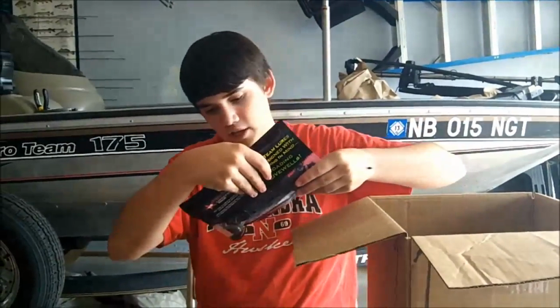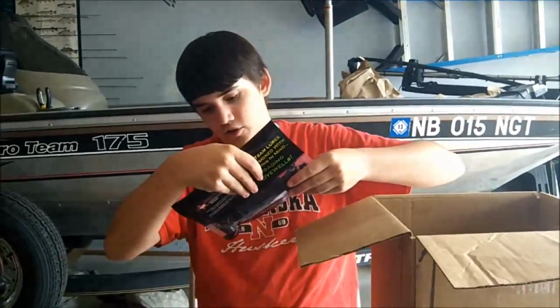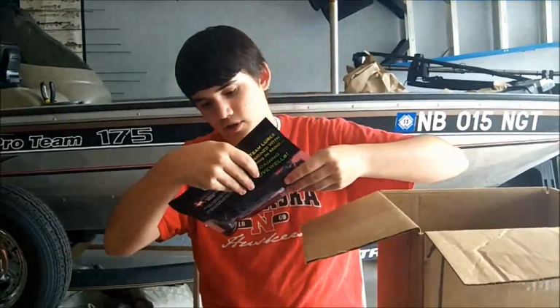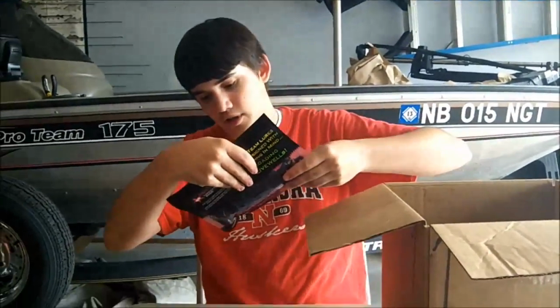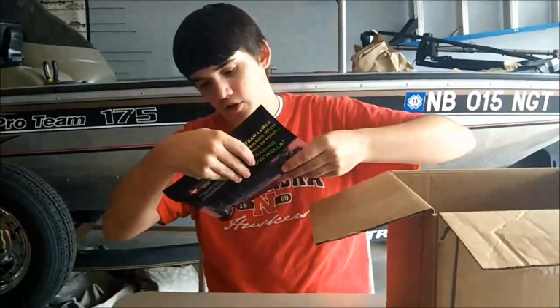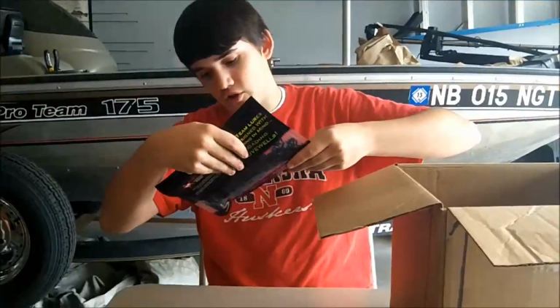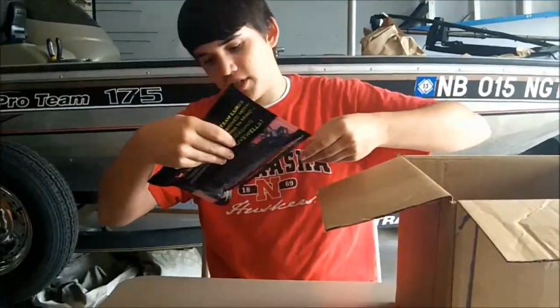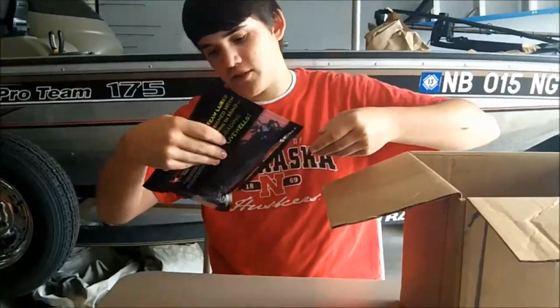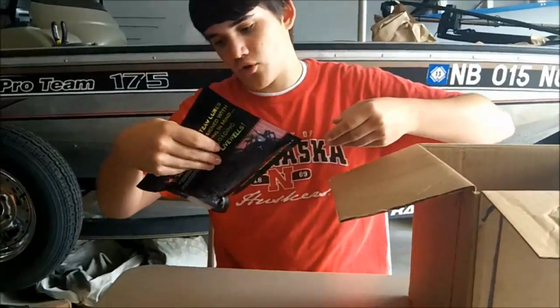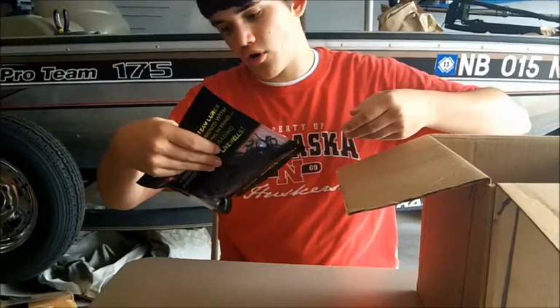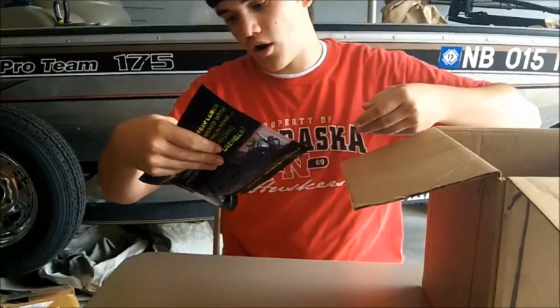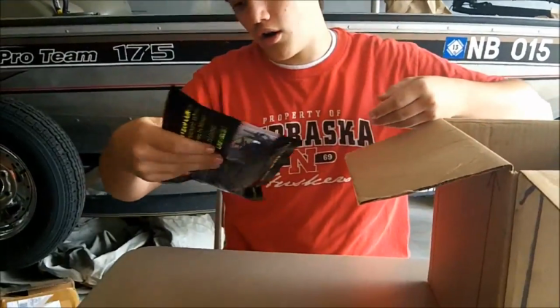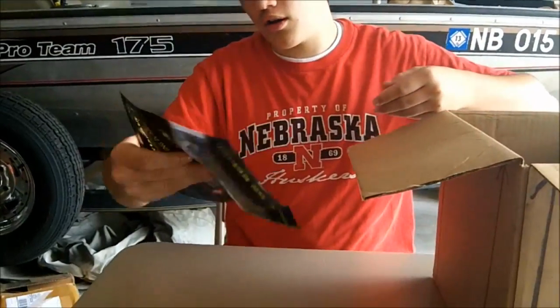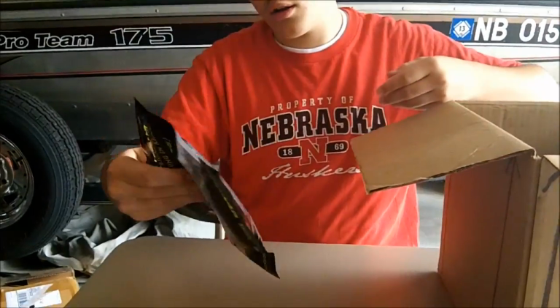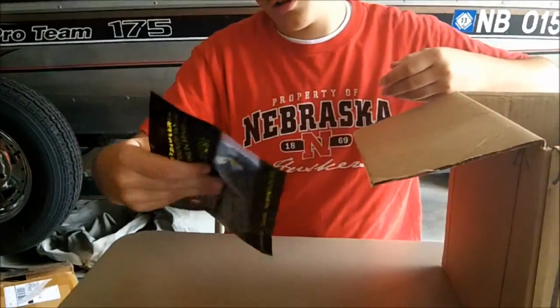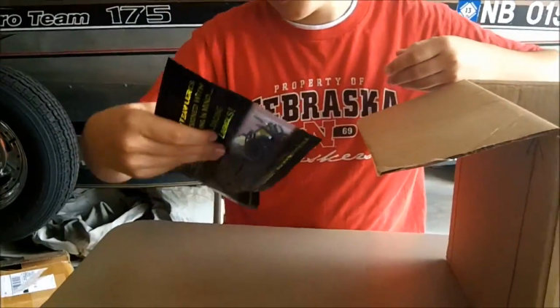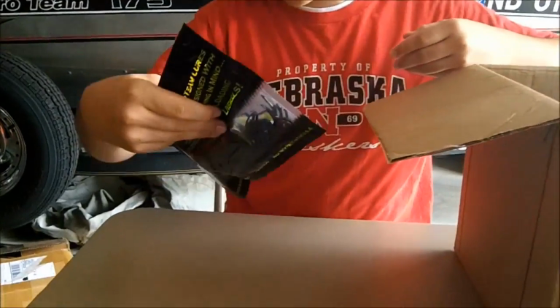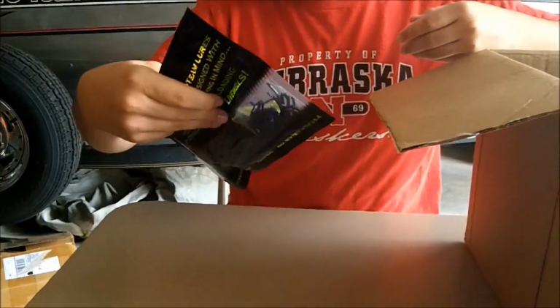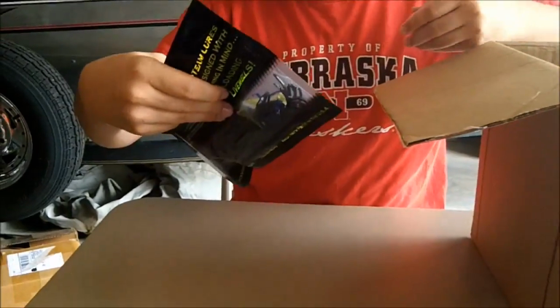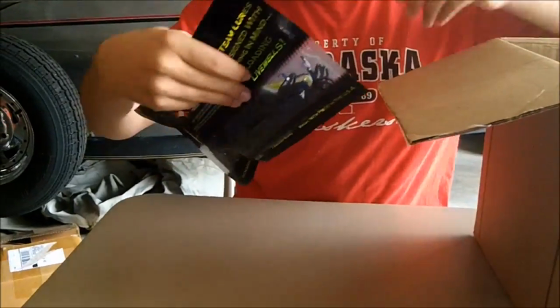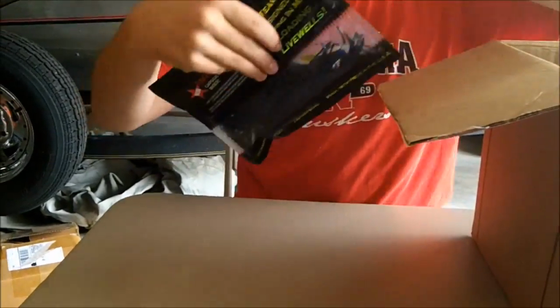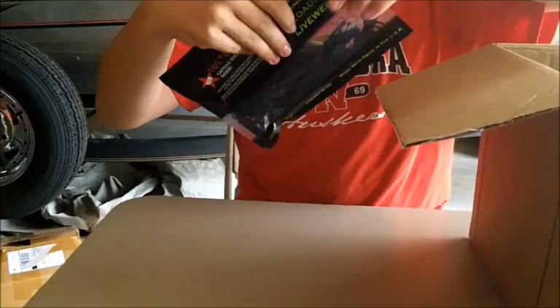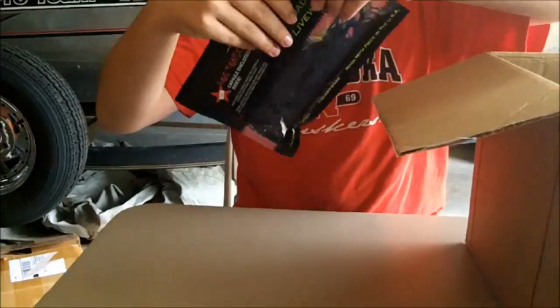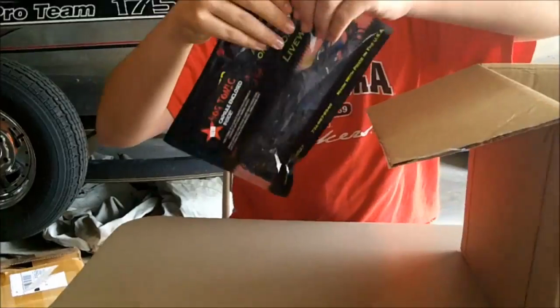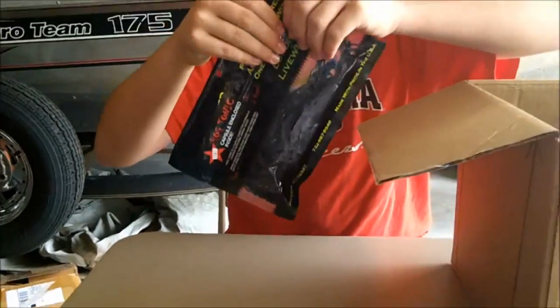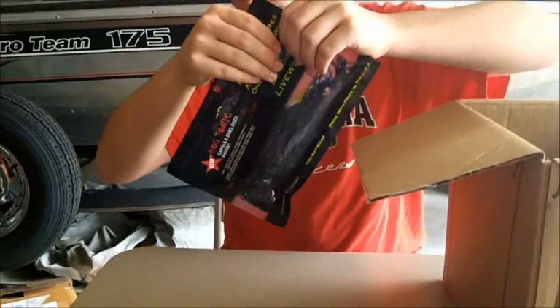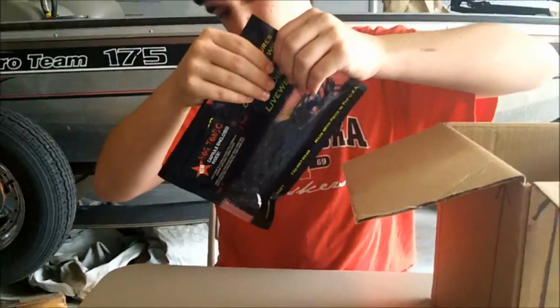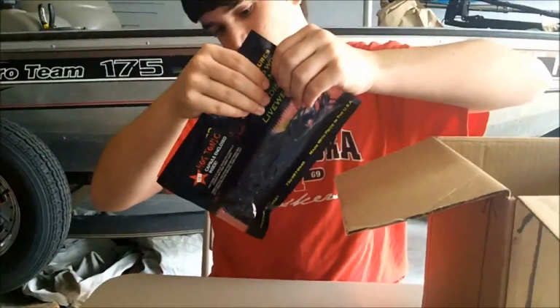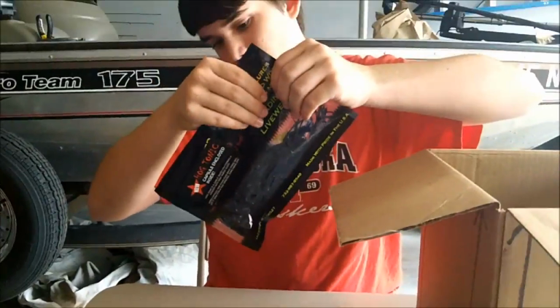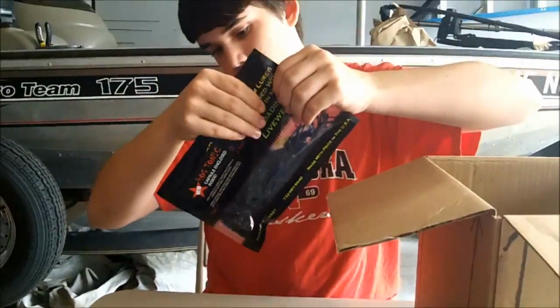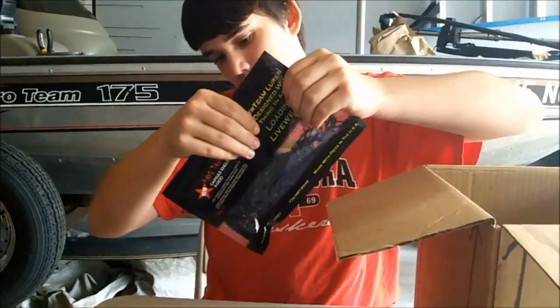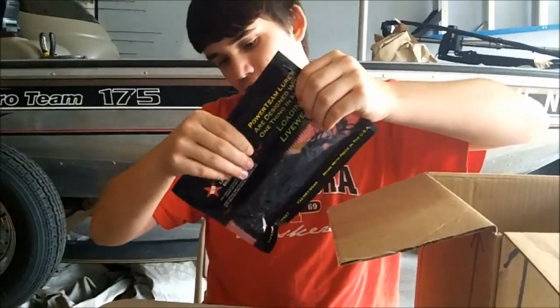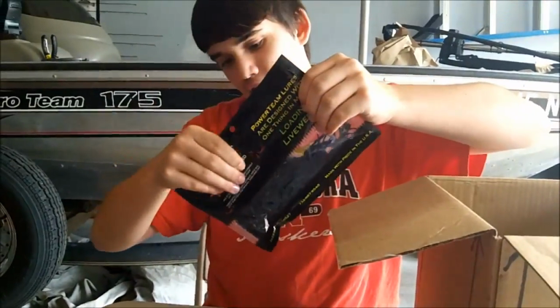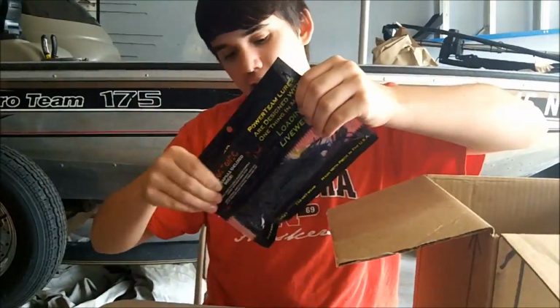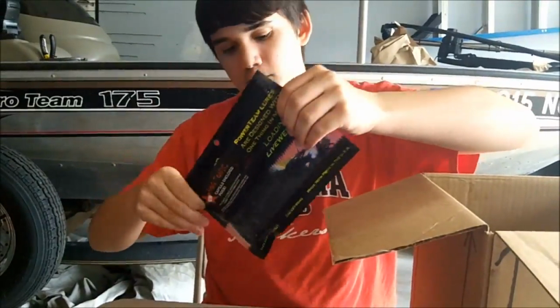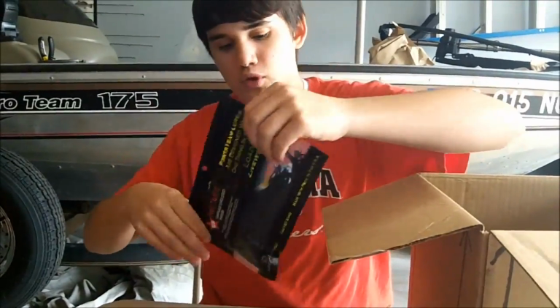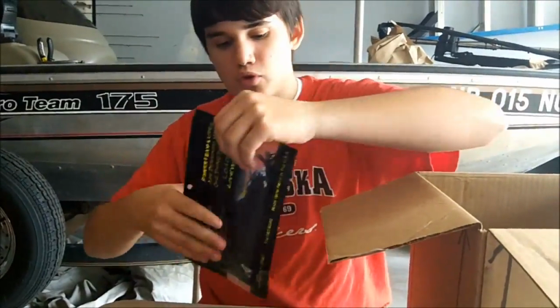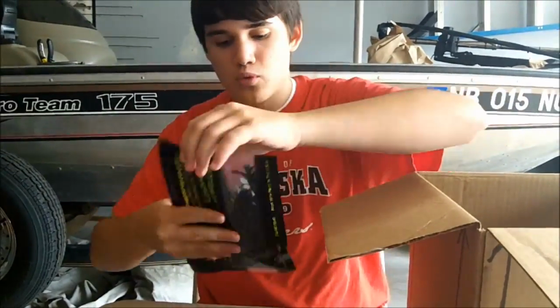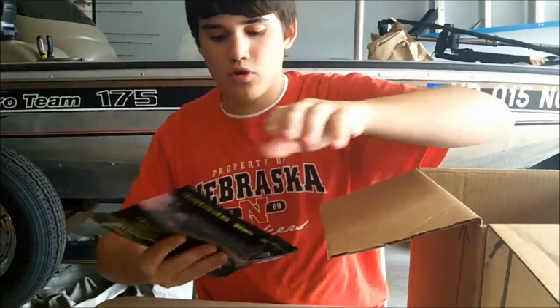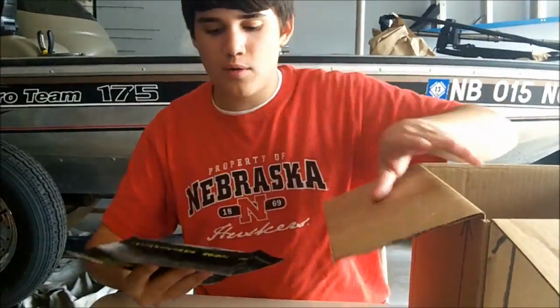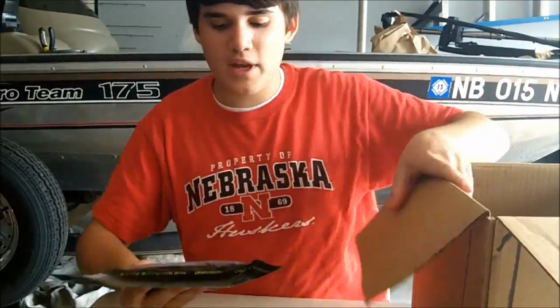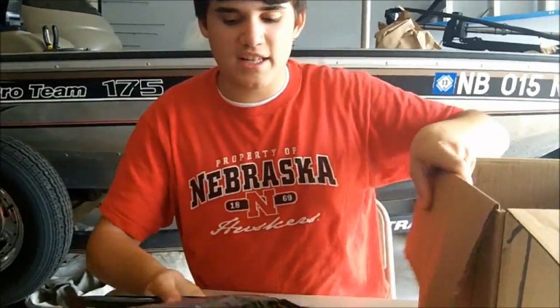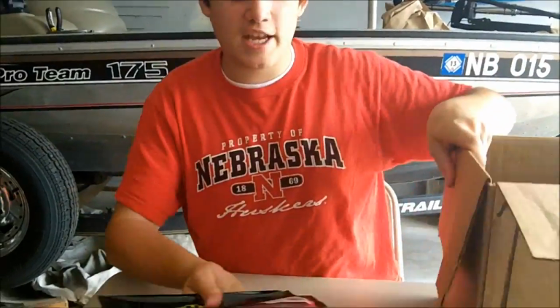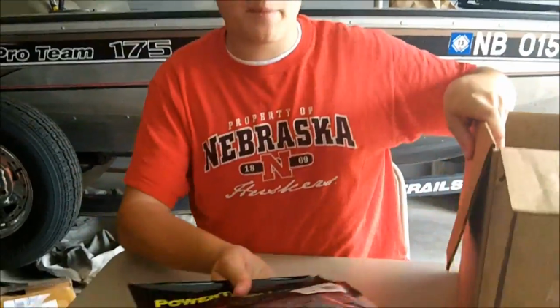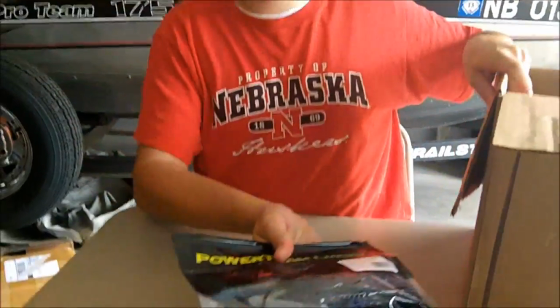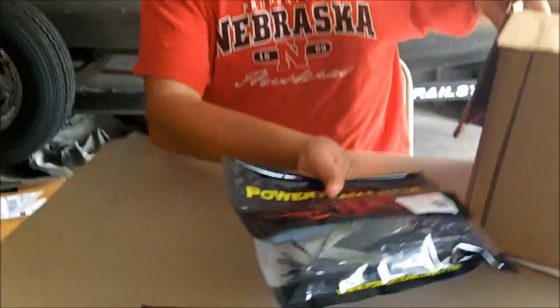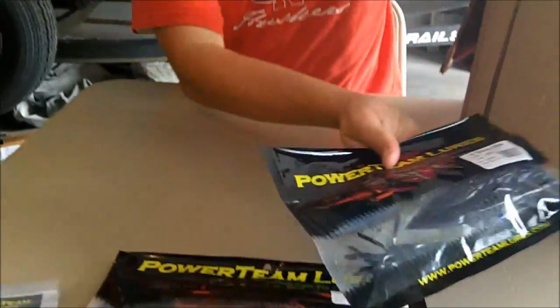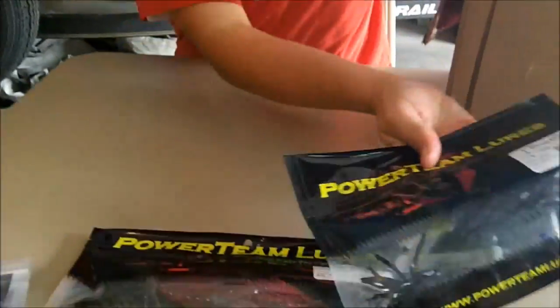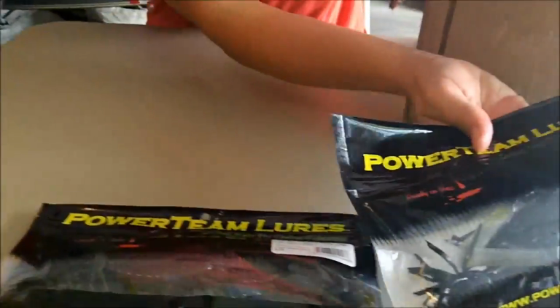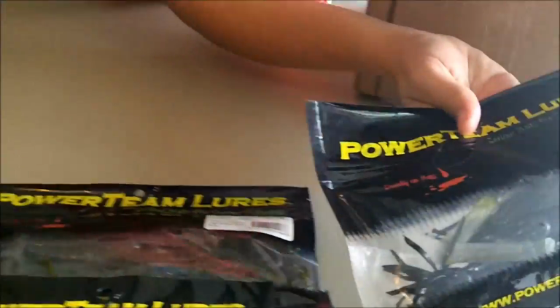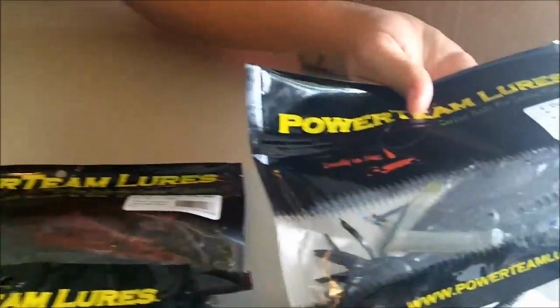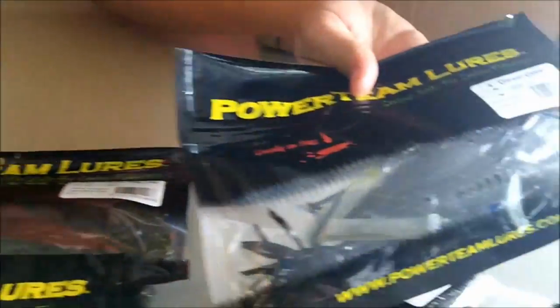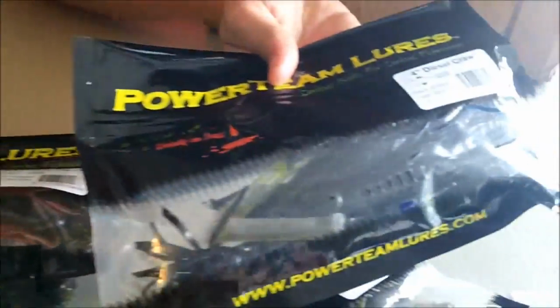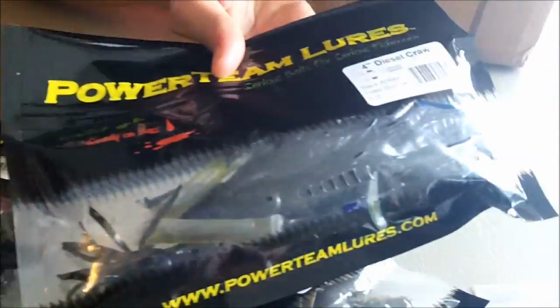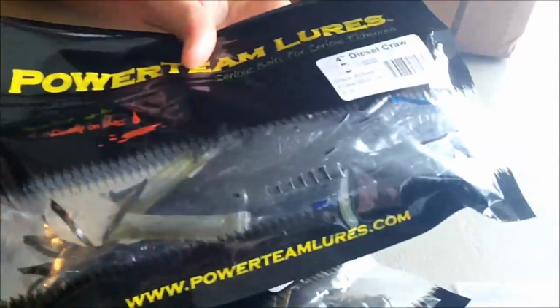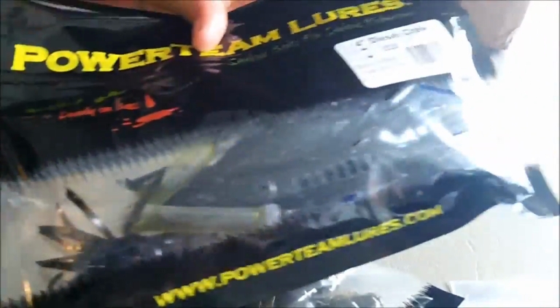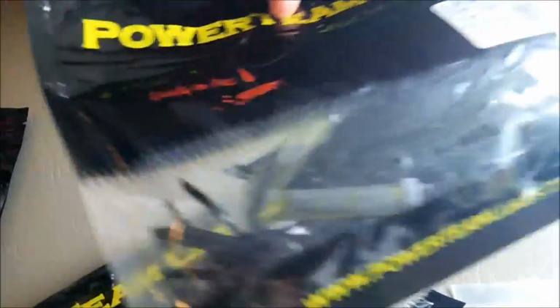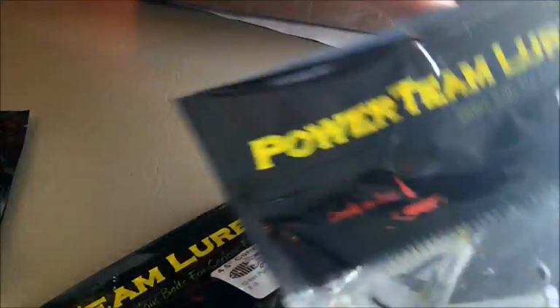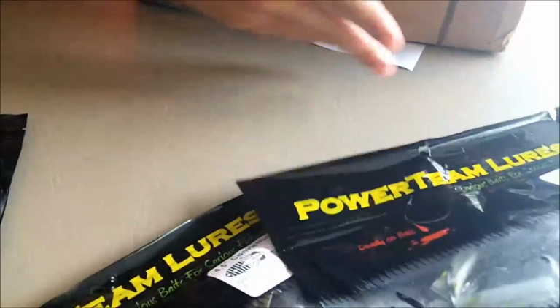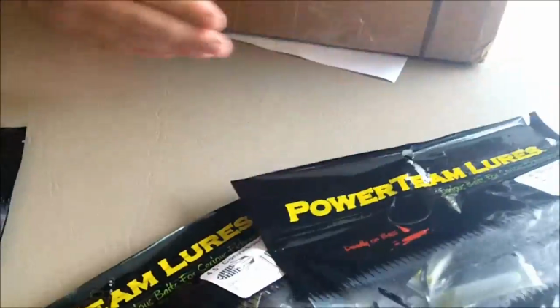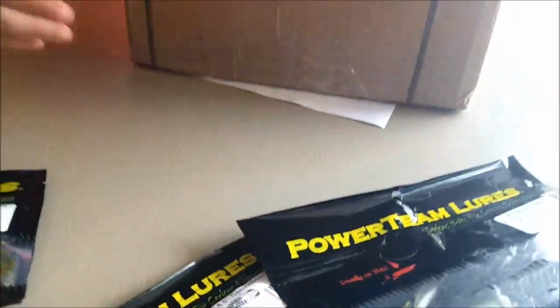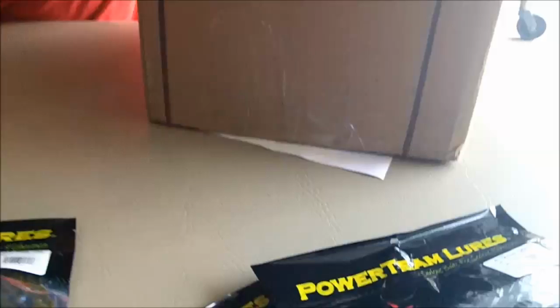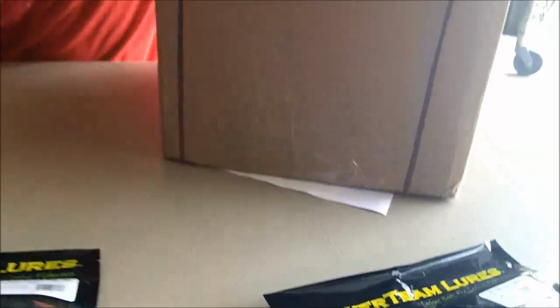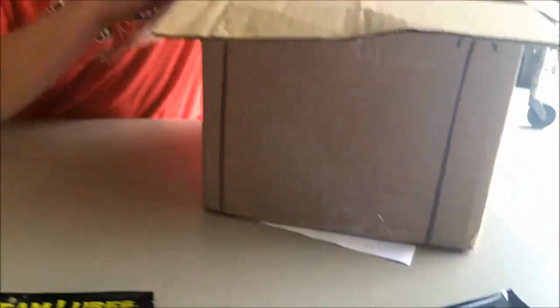Here's another diesel craw in black with red flake and blue swirl. I won't take them out since I already showed you the diesel craw, but that's that.